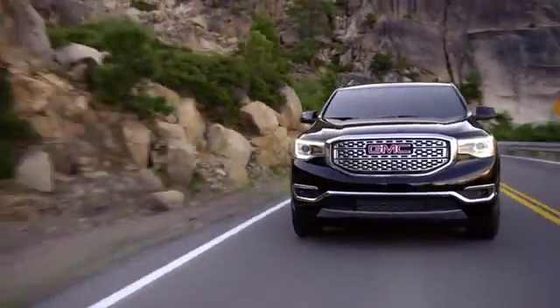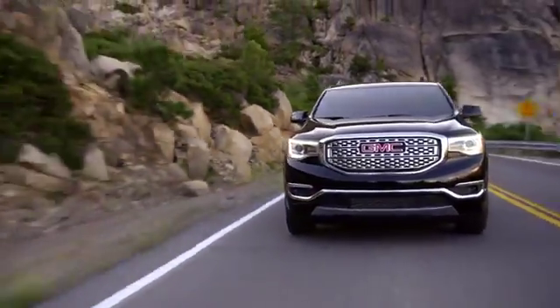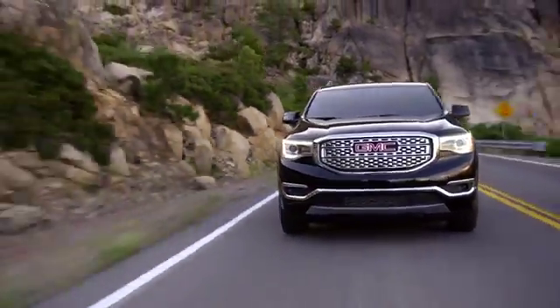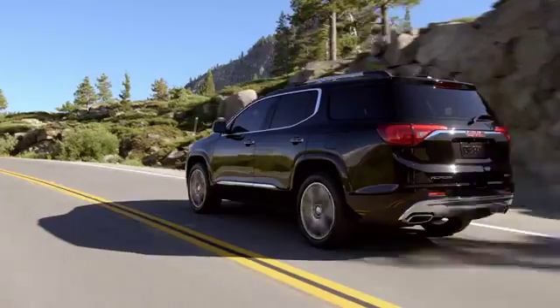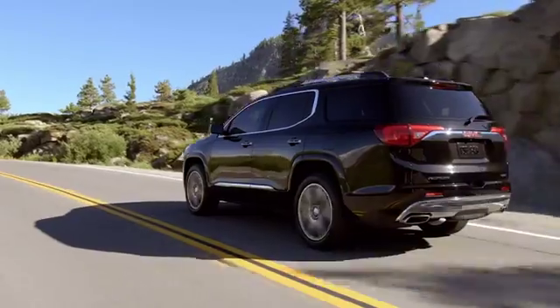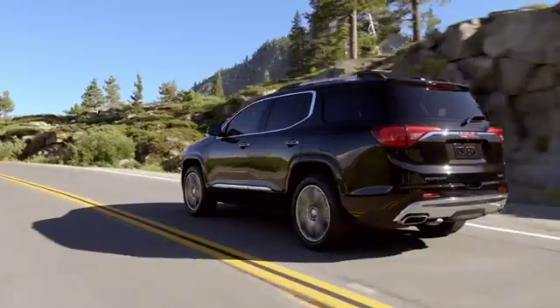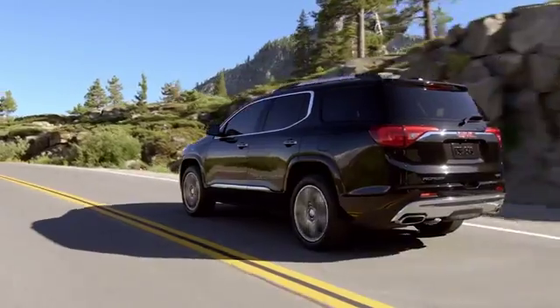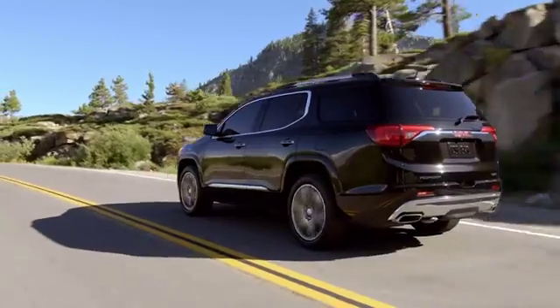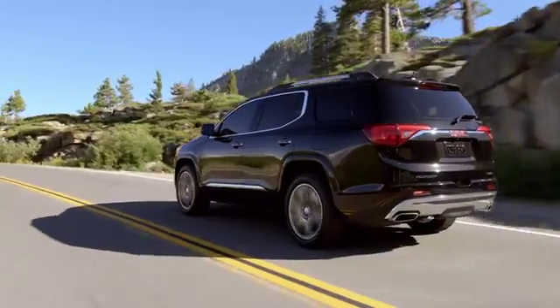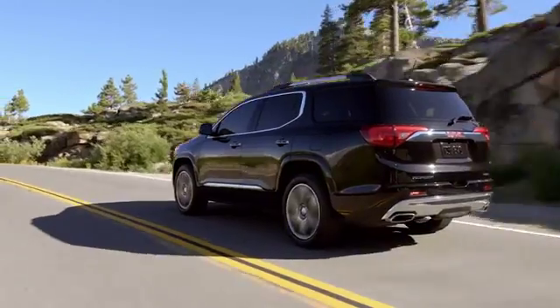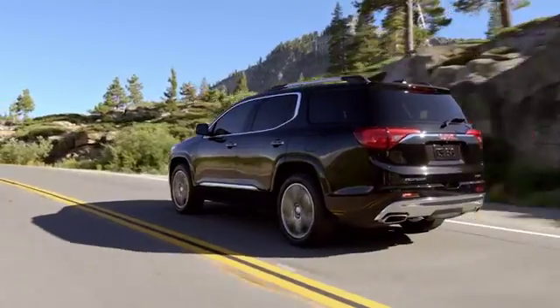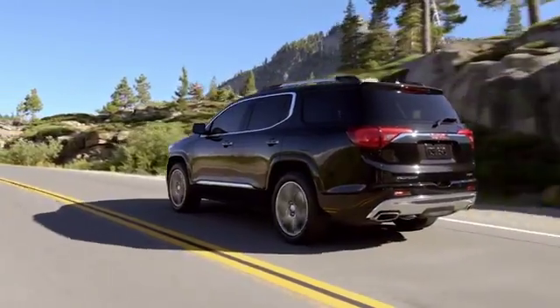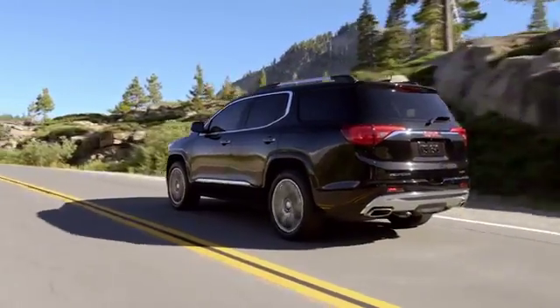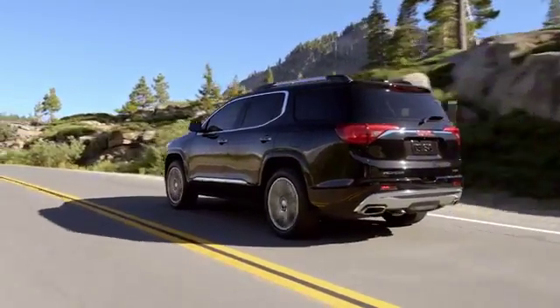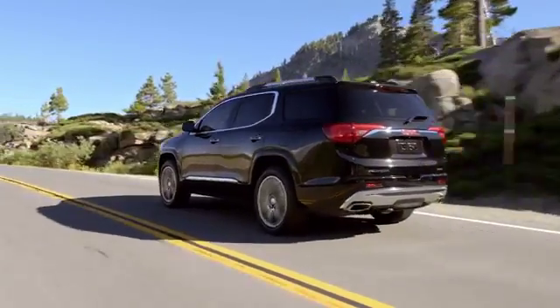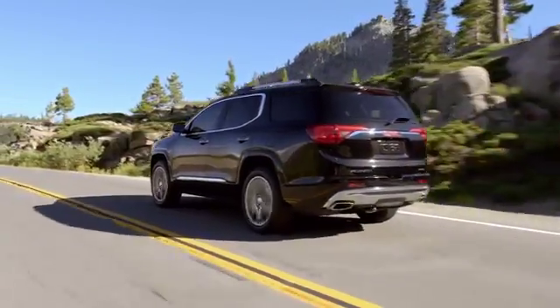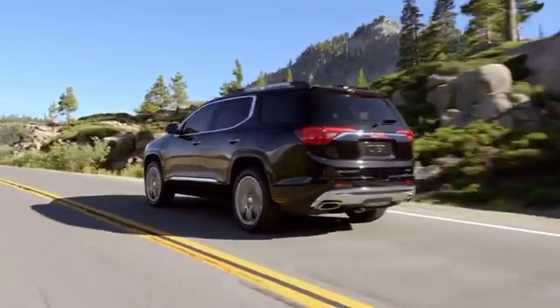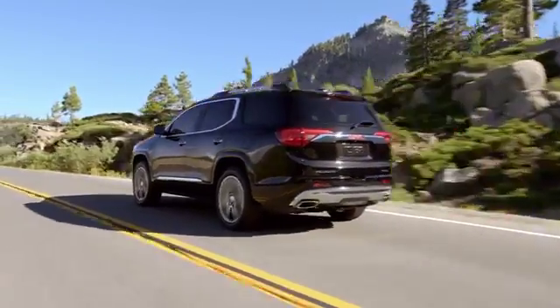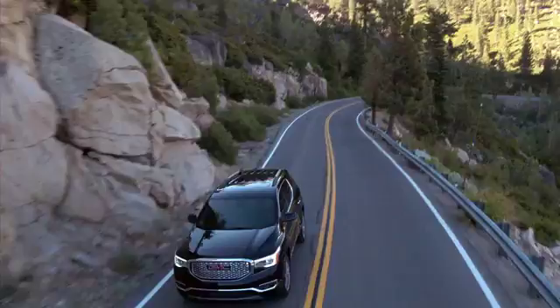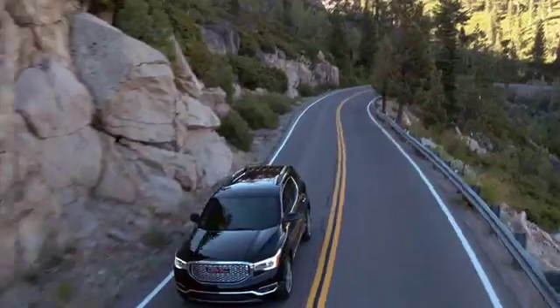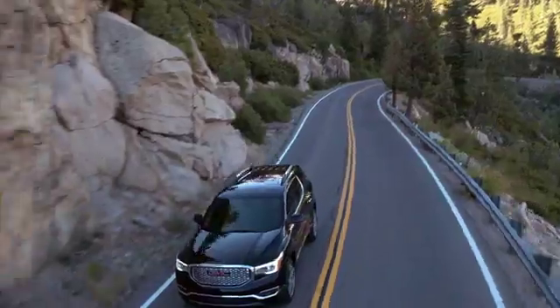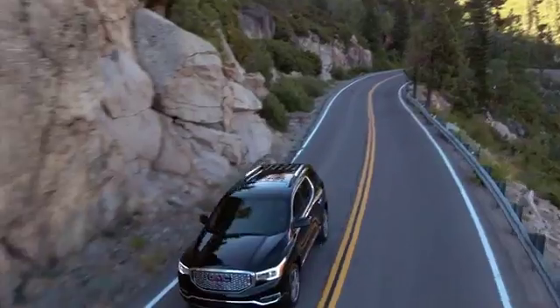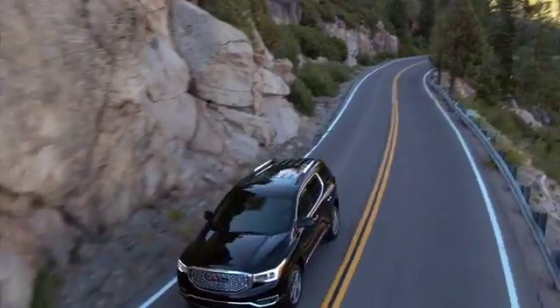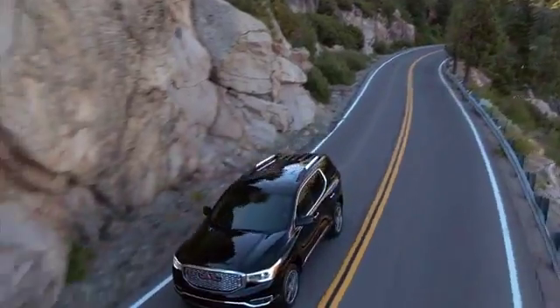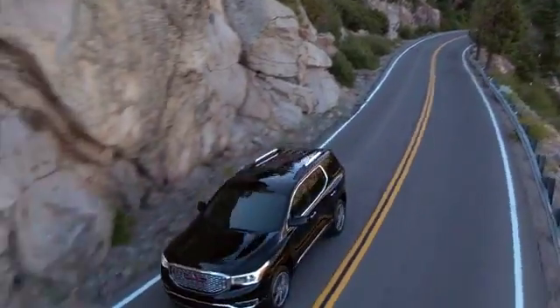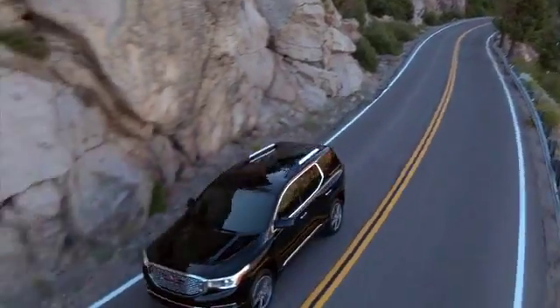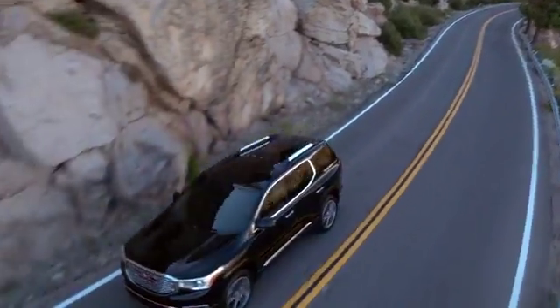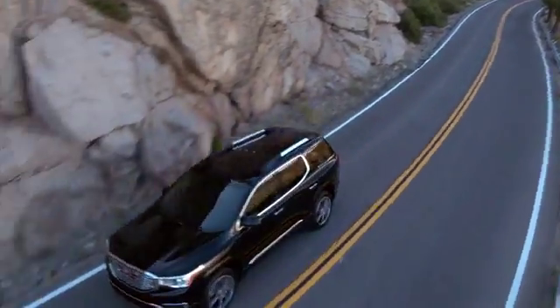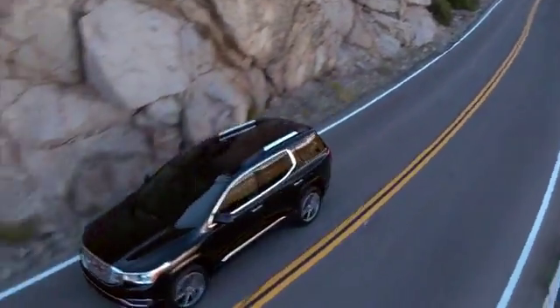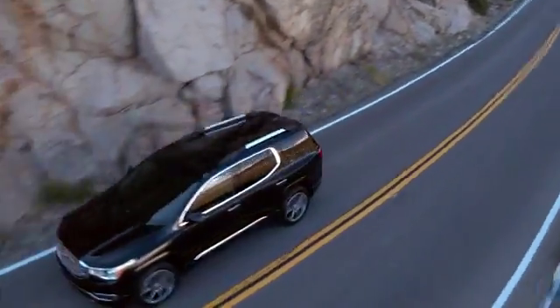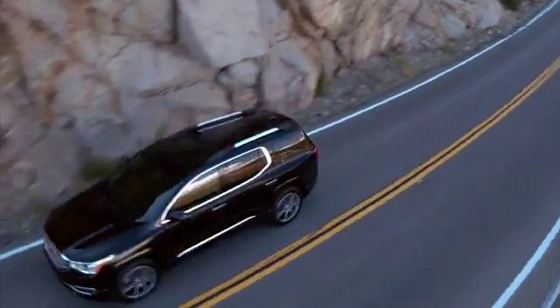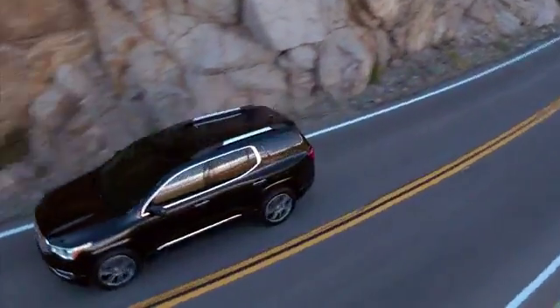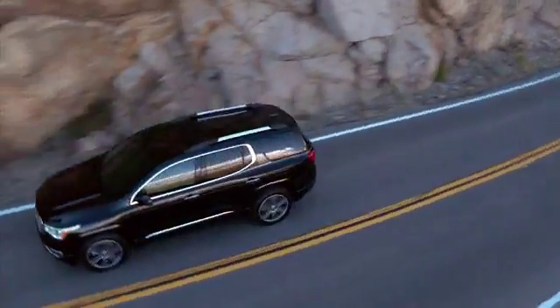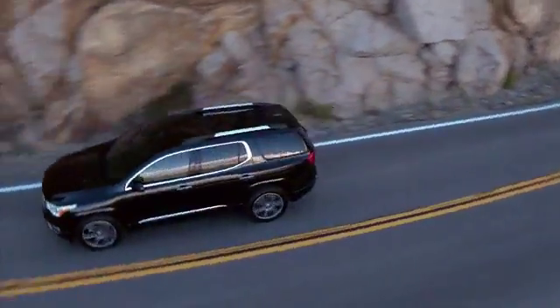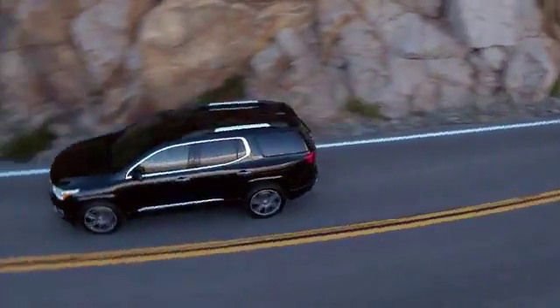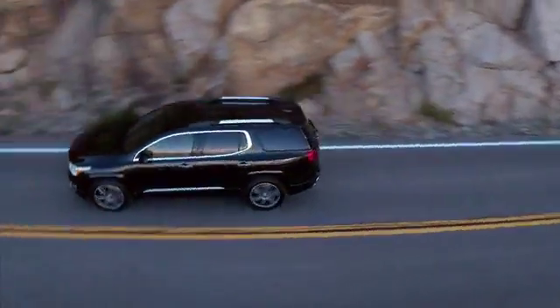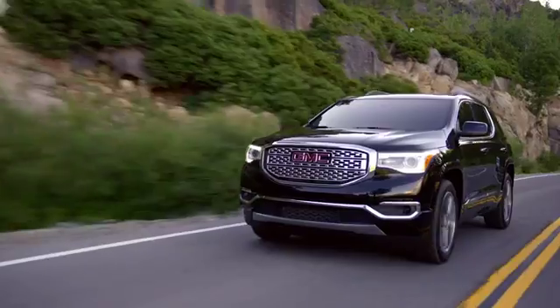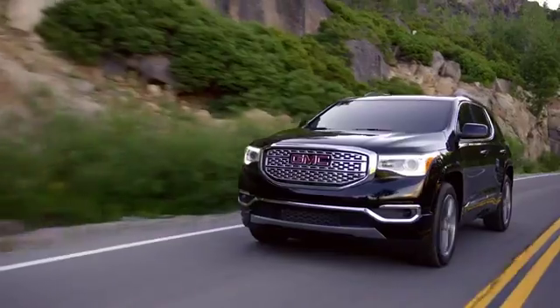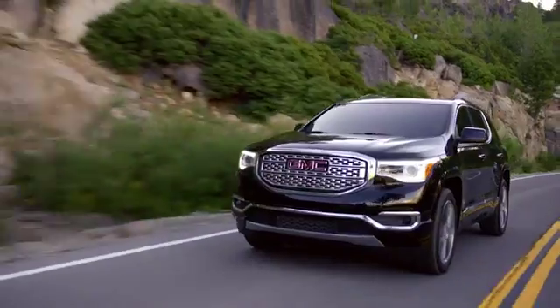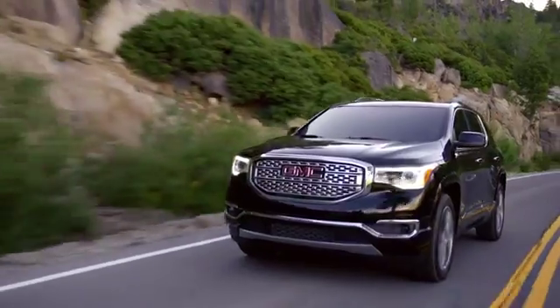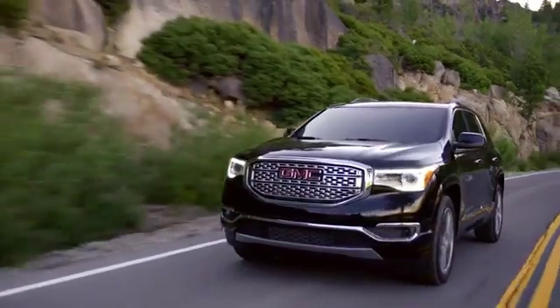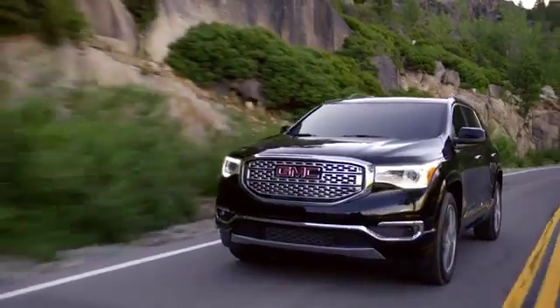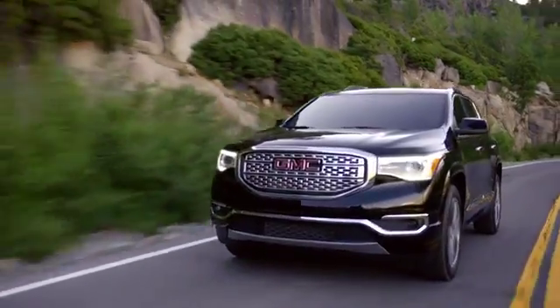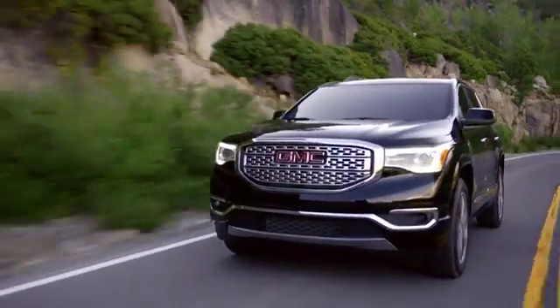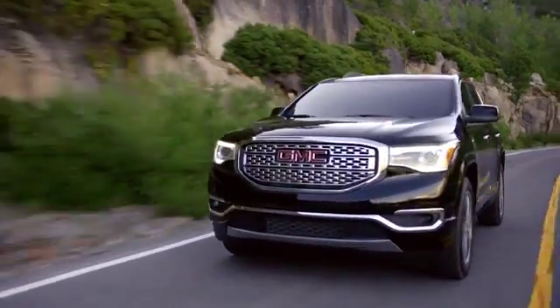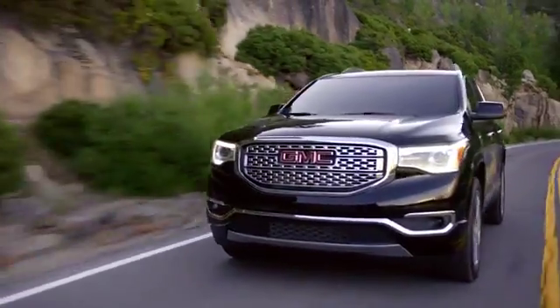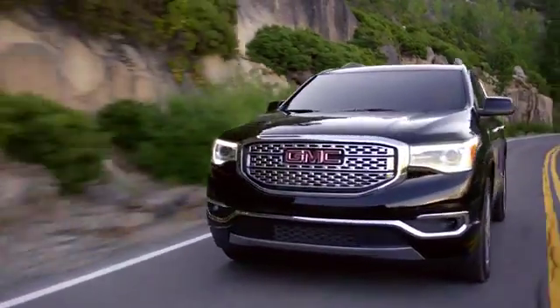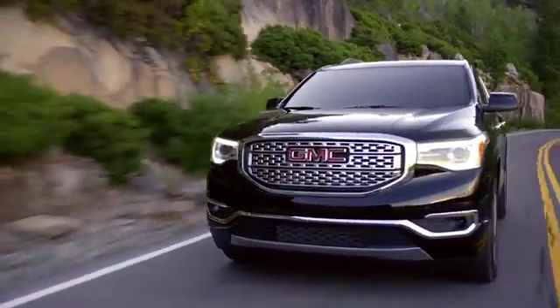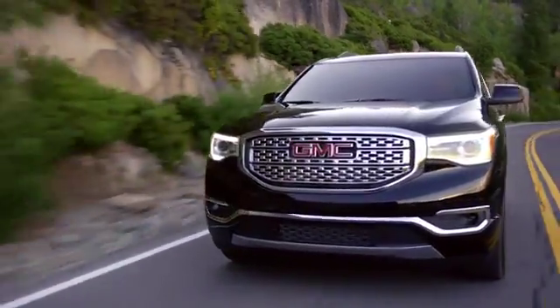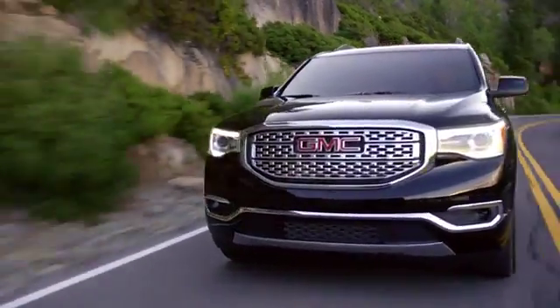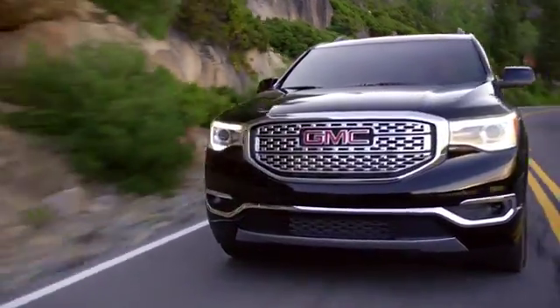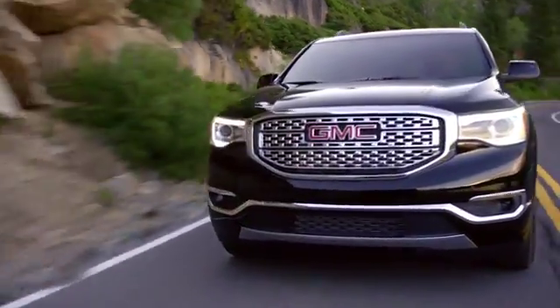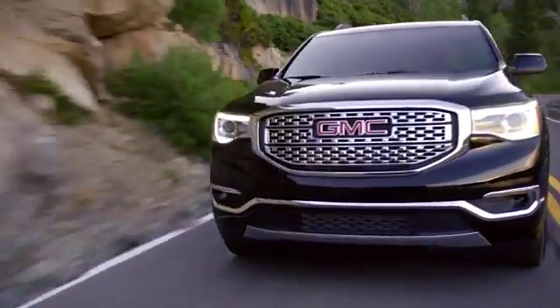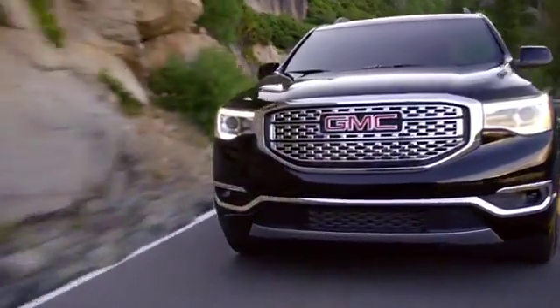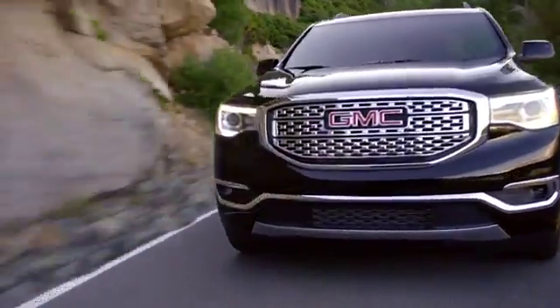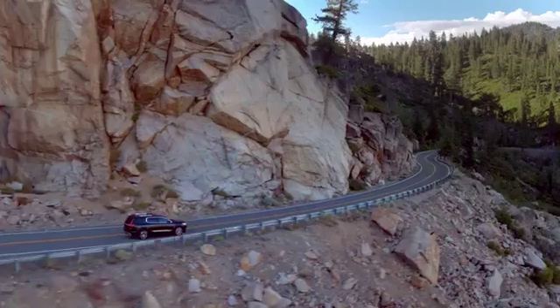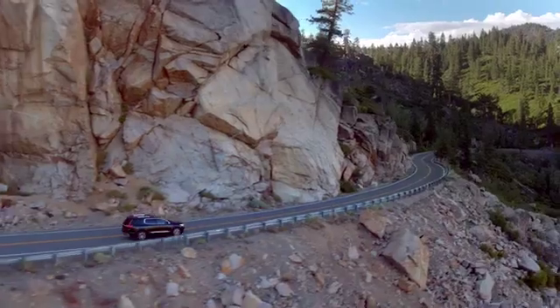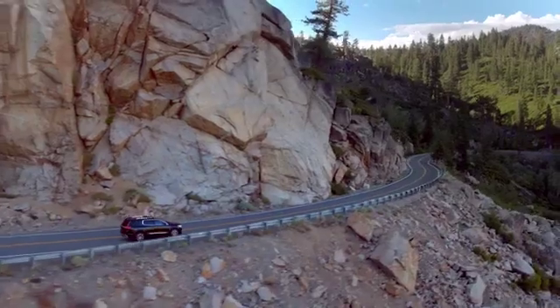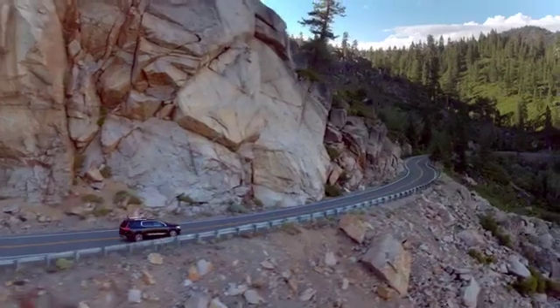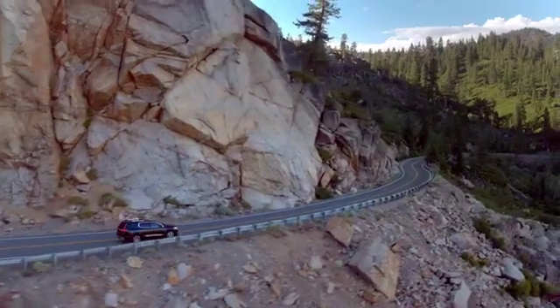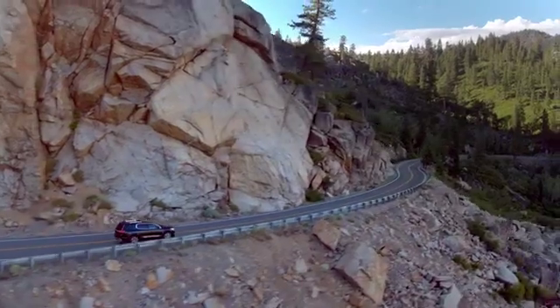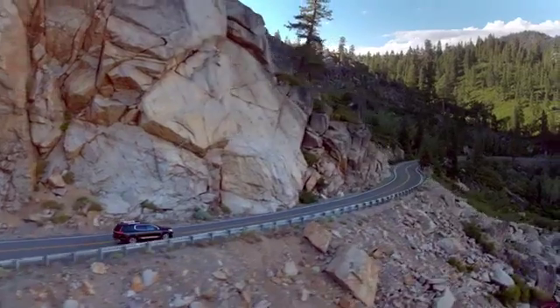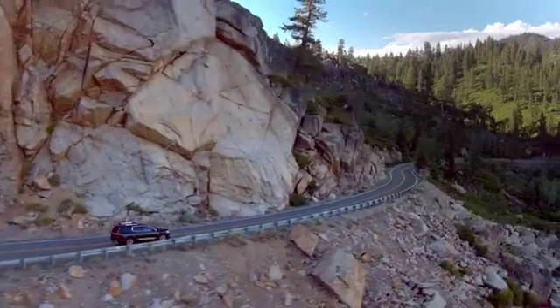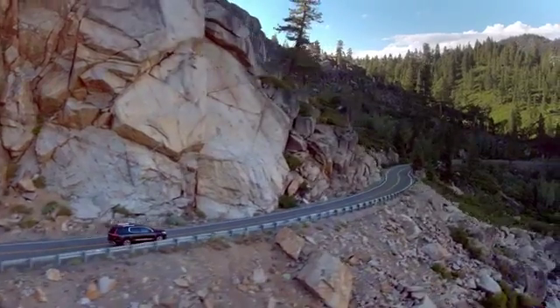And with the confidence of a performance tuned suspension, helping you go just about anywhere.